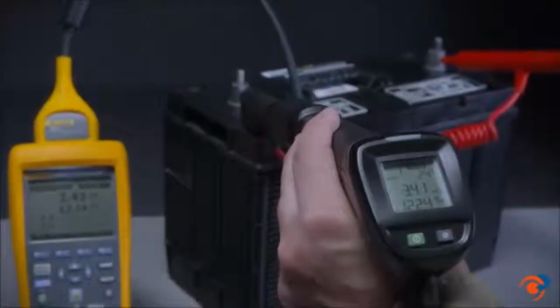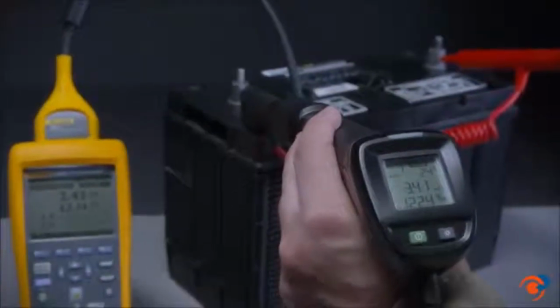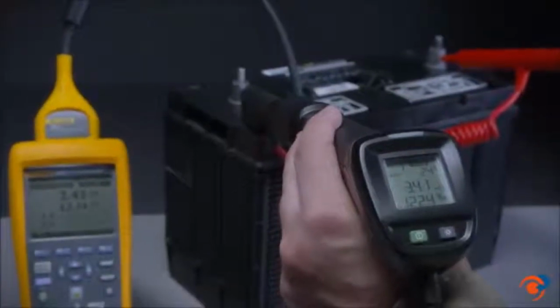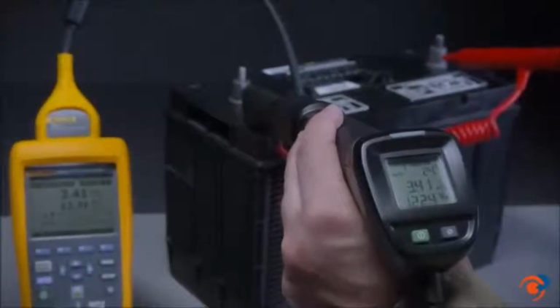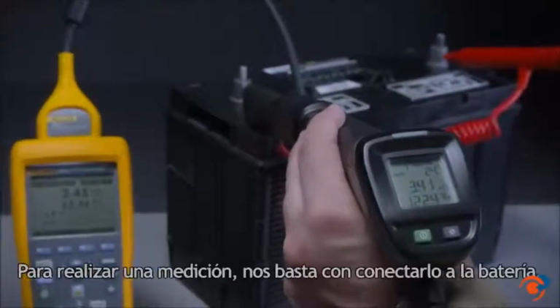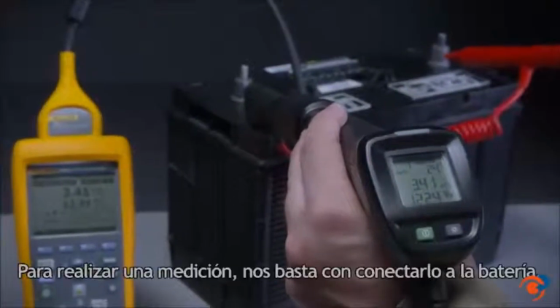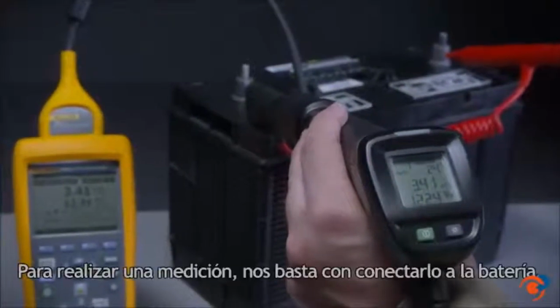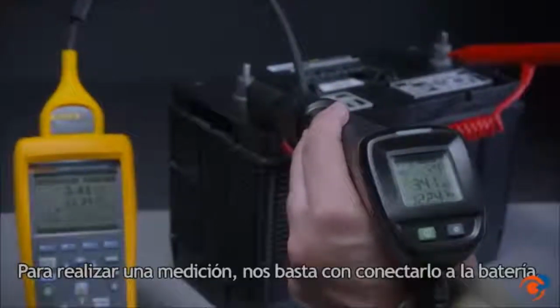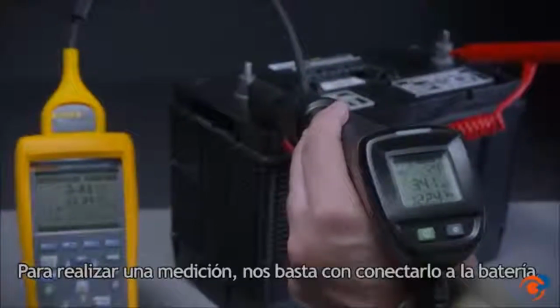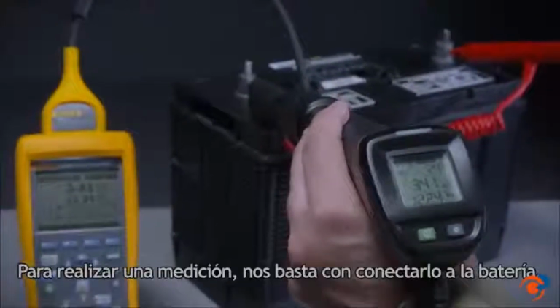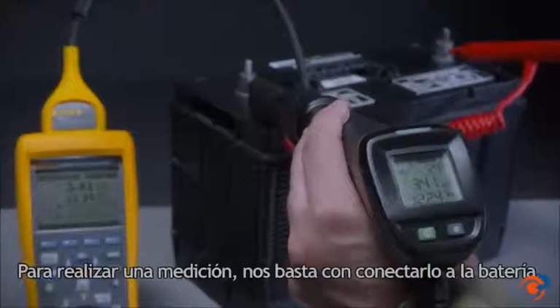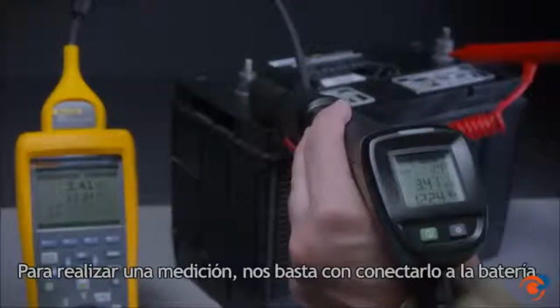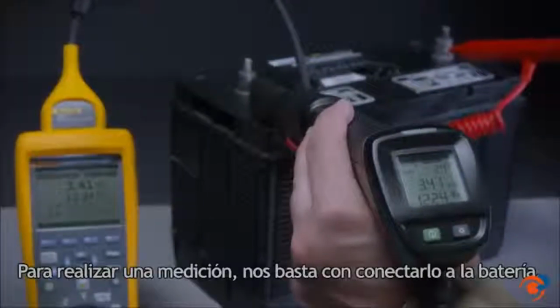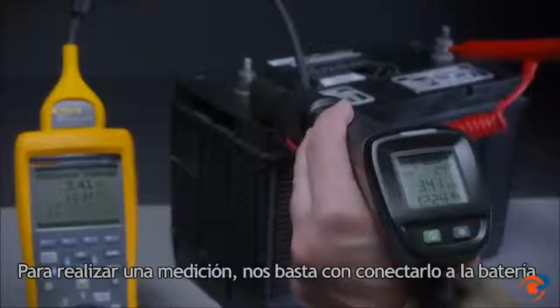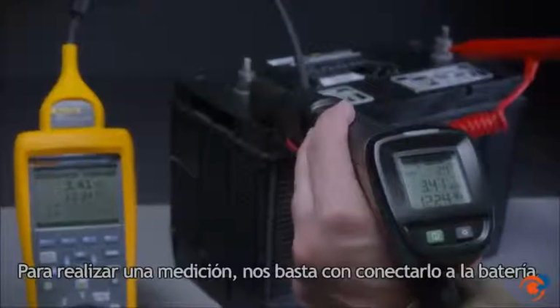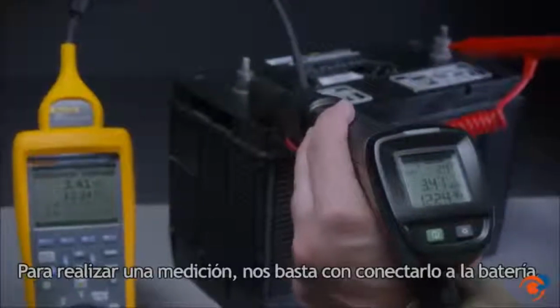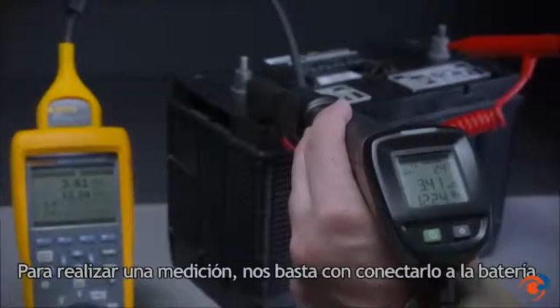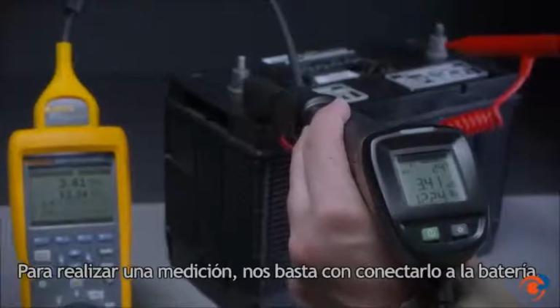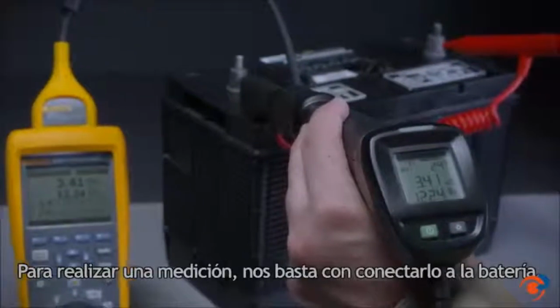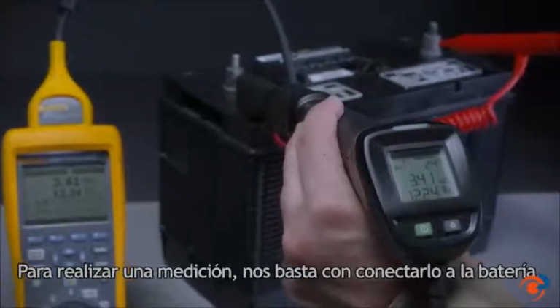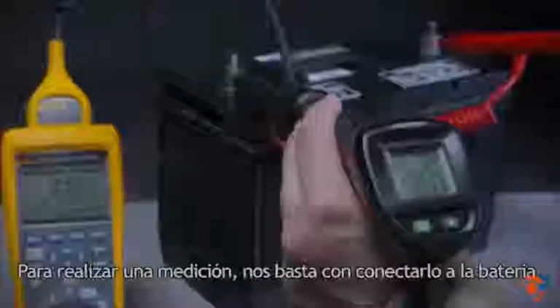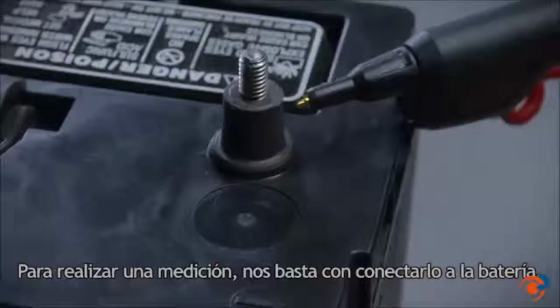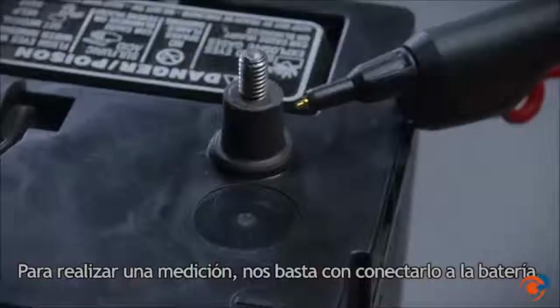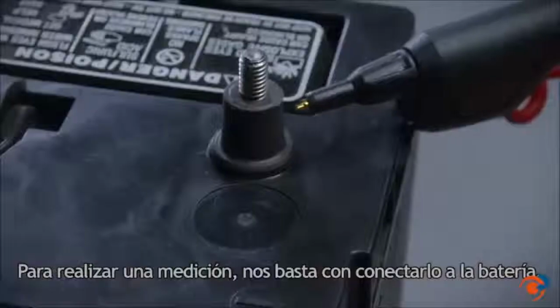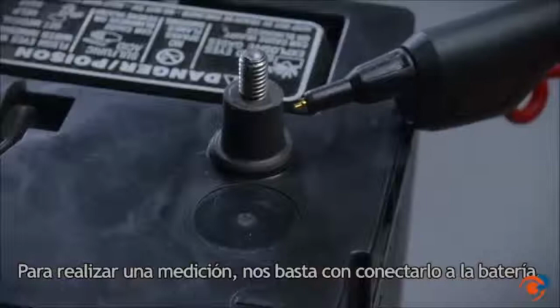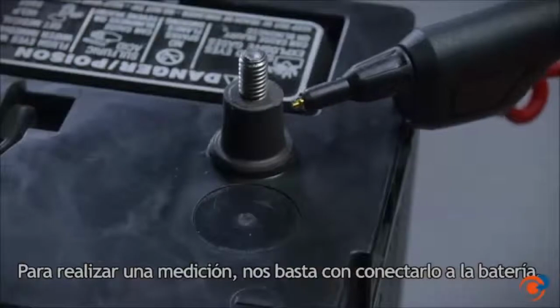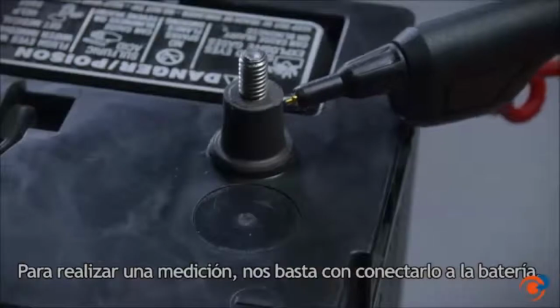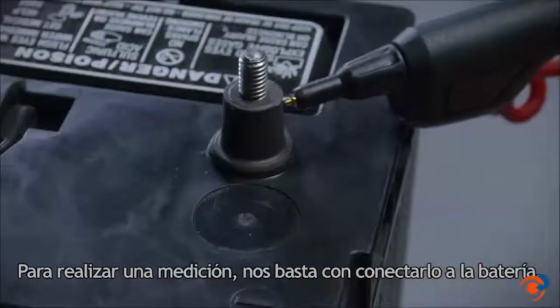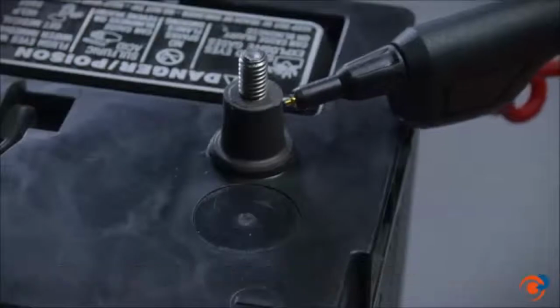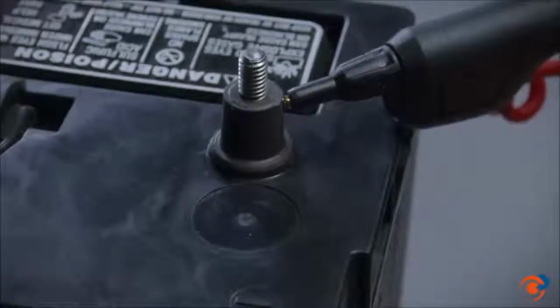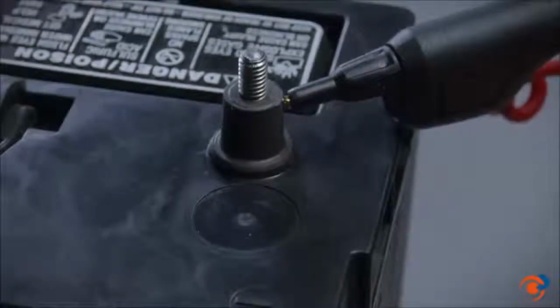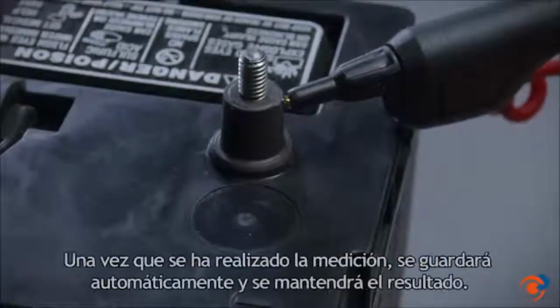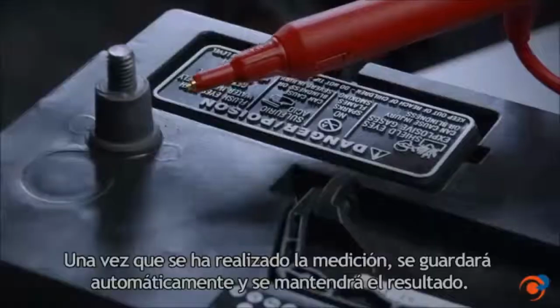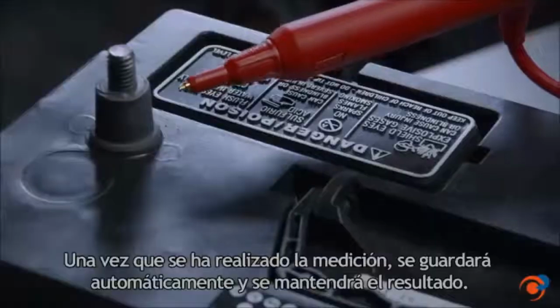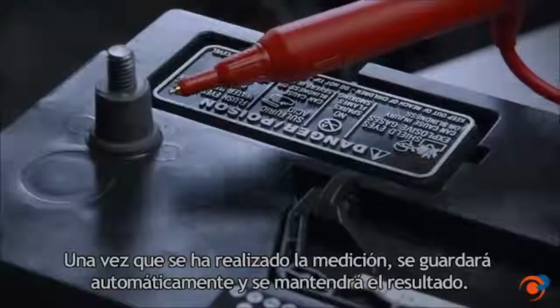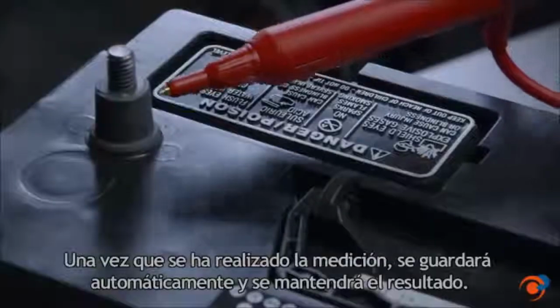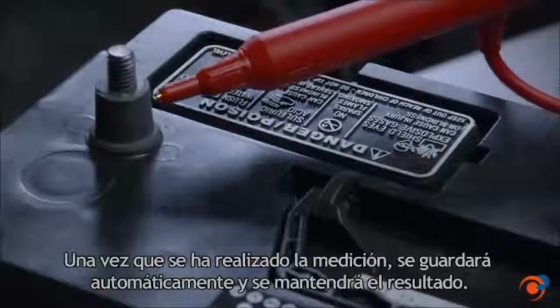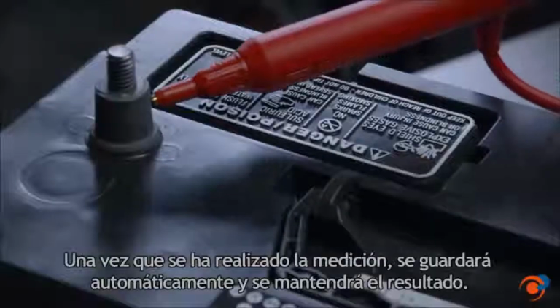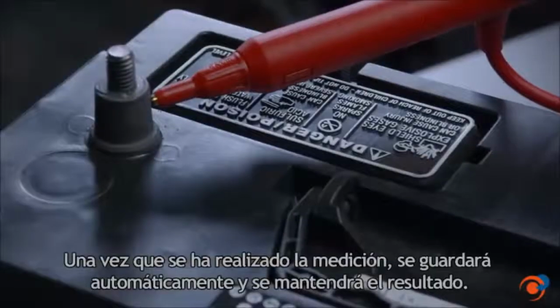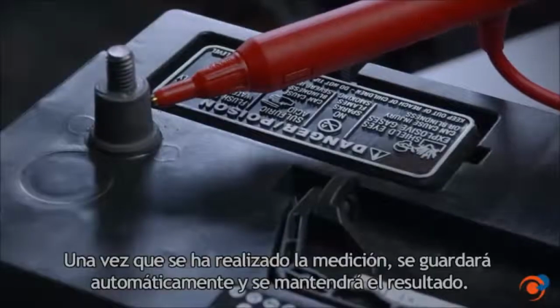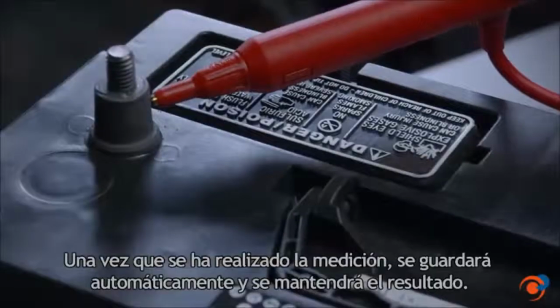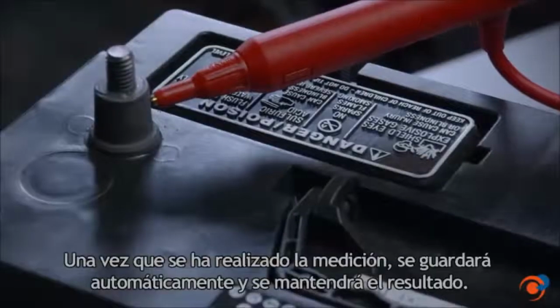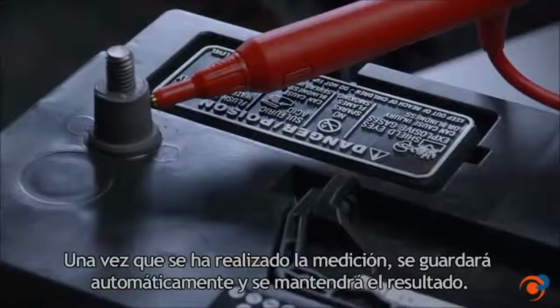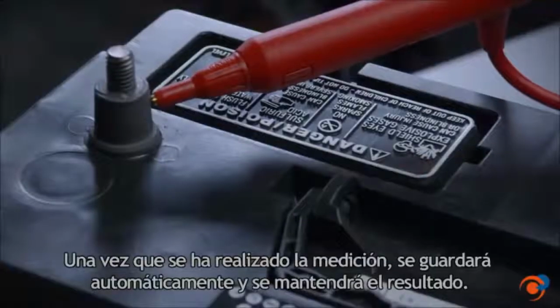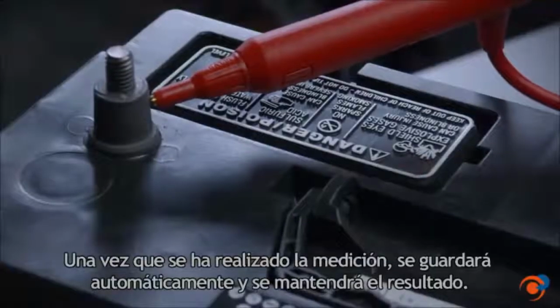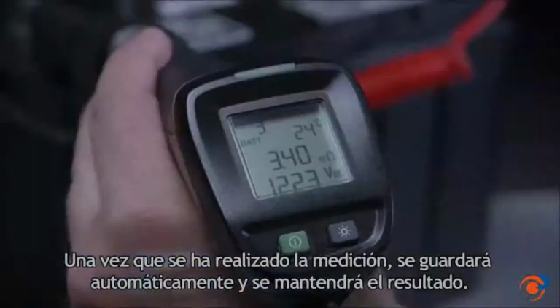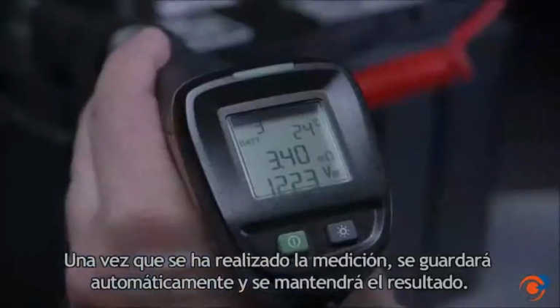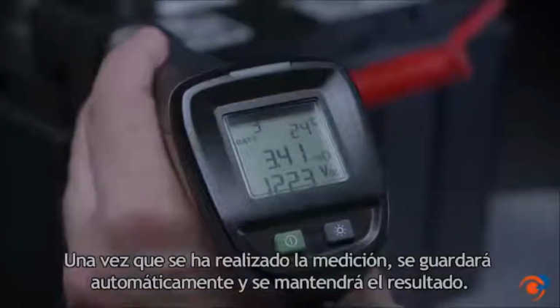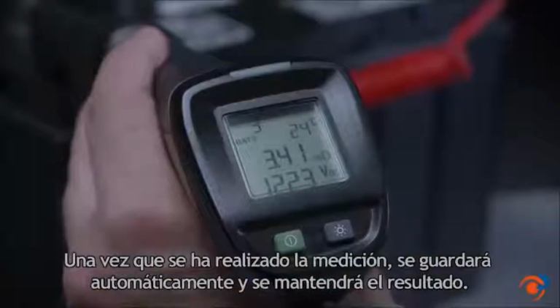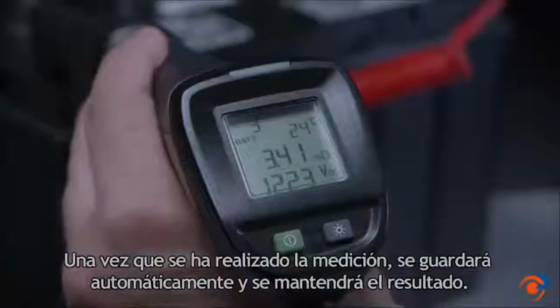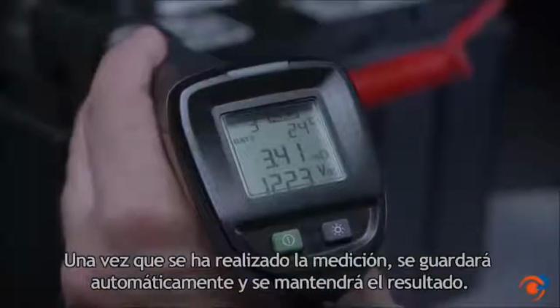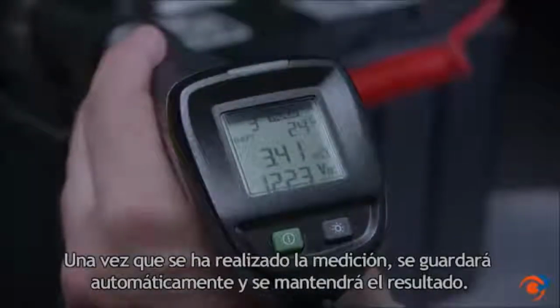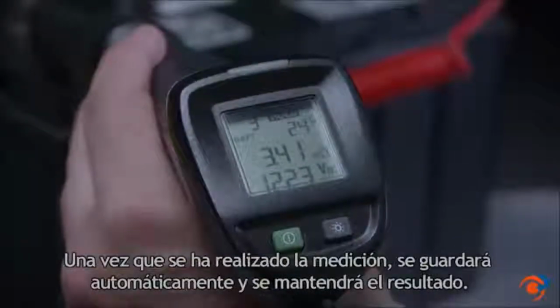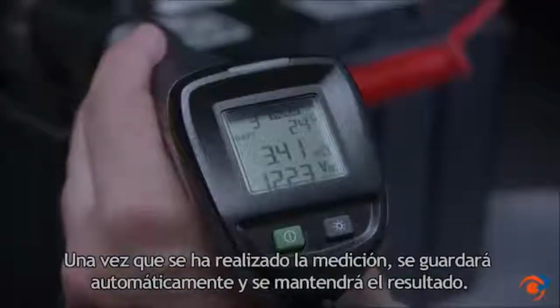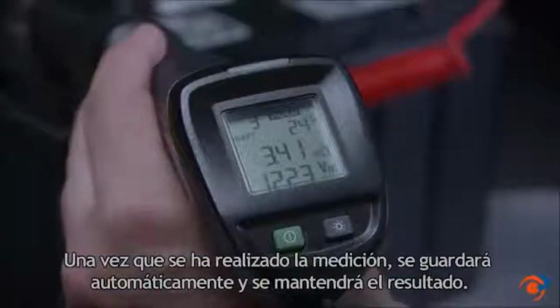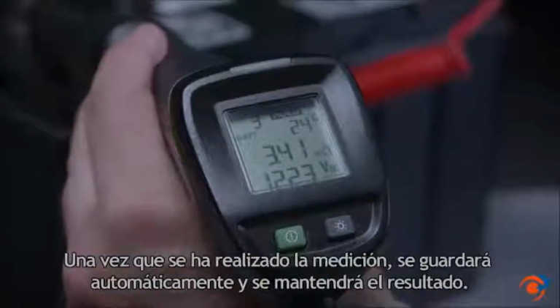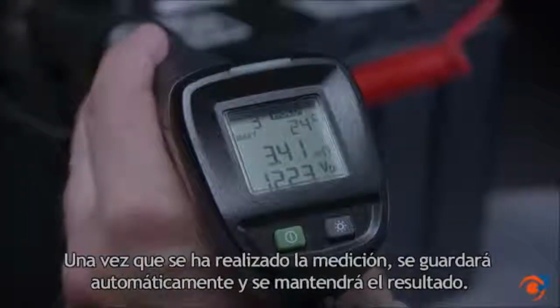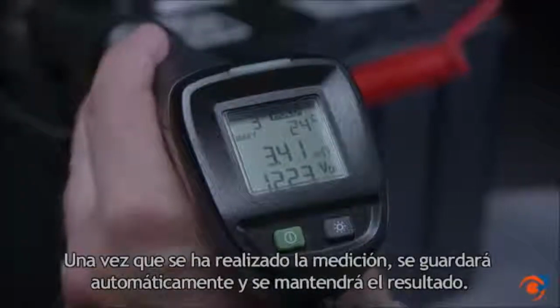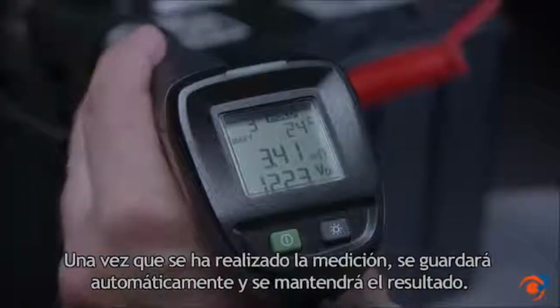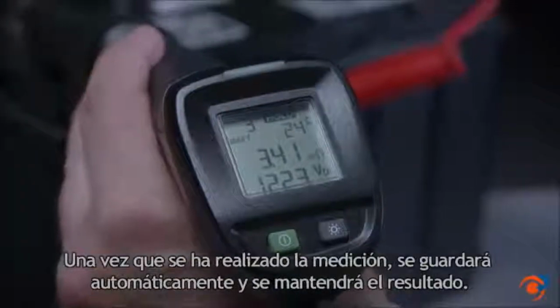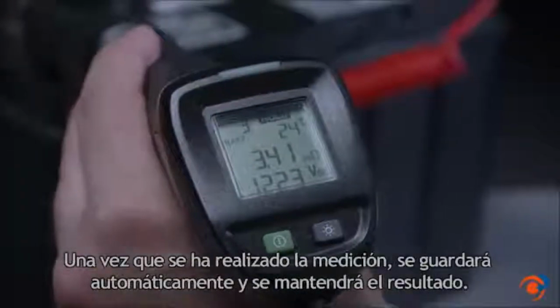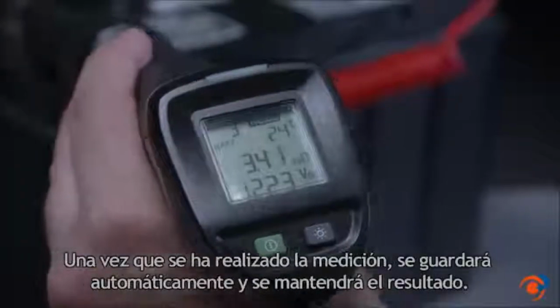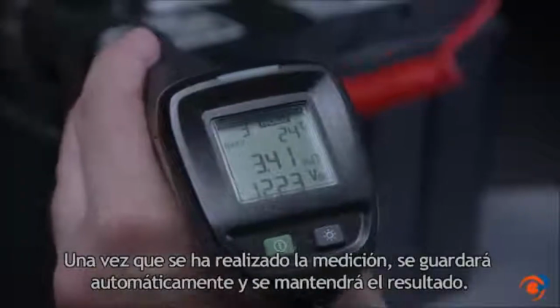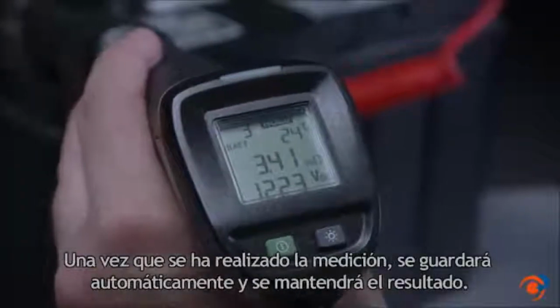To take a measurement, we simply connect to the battery. Once the measurement is made, it will automatically save and hold the result.